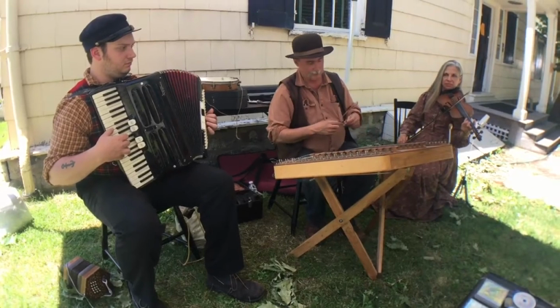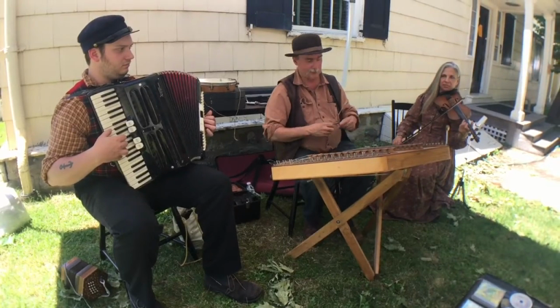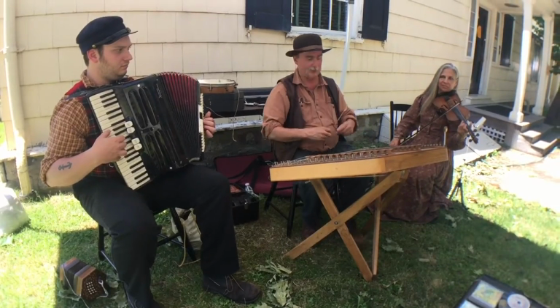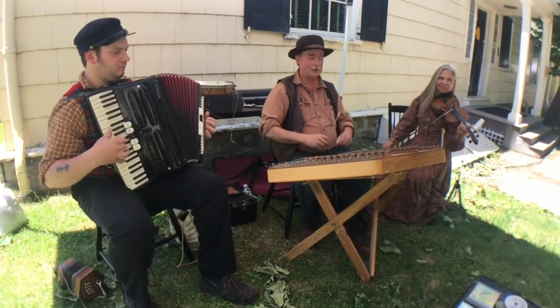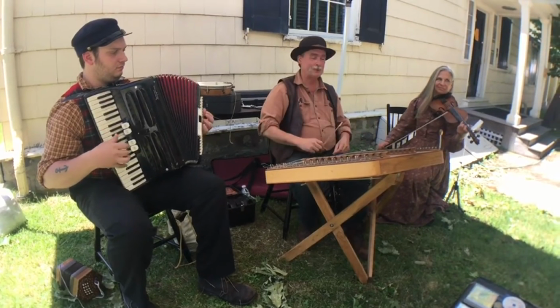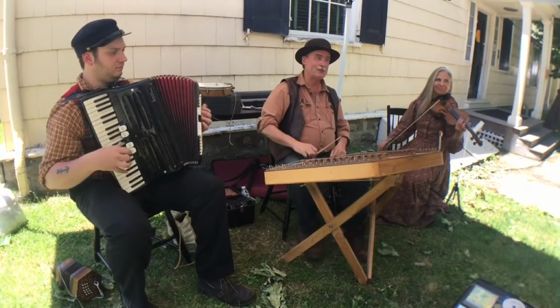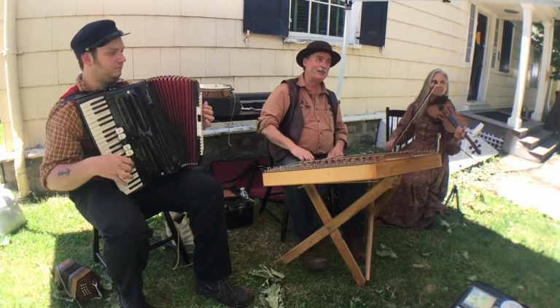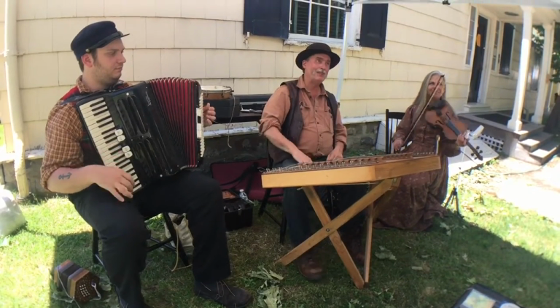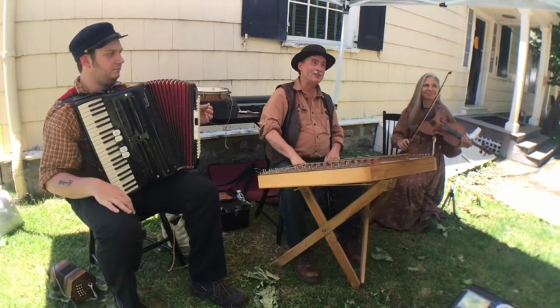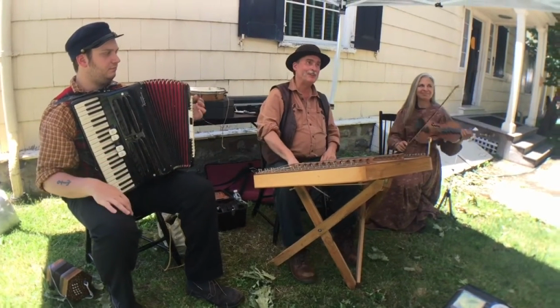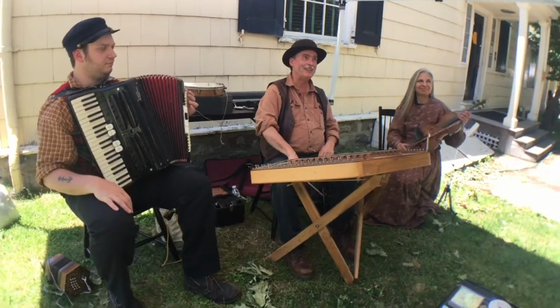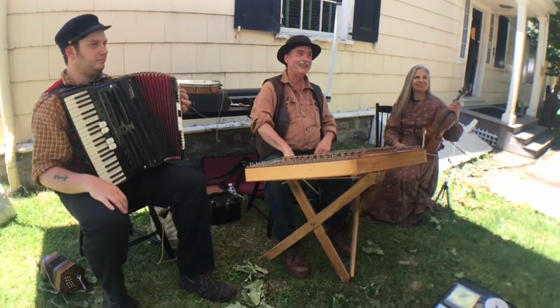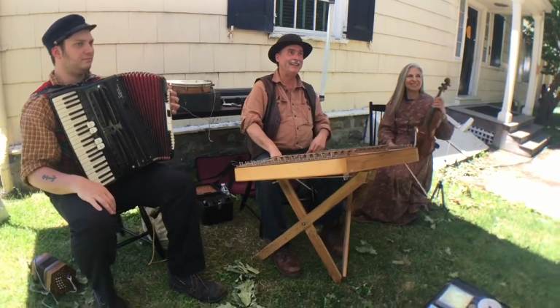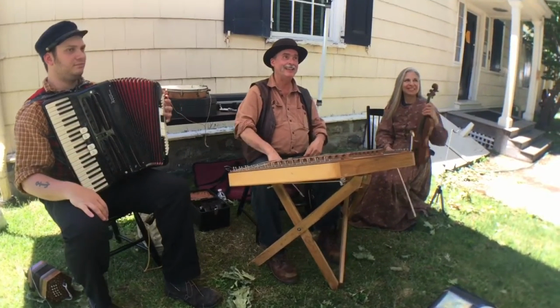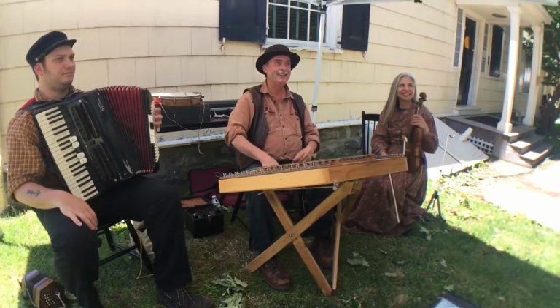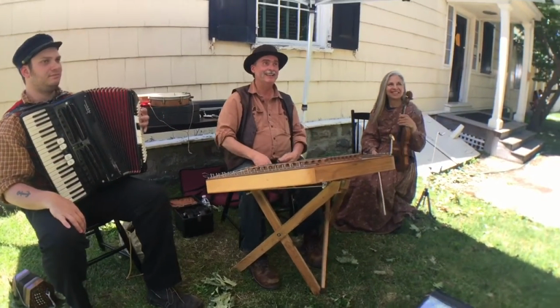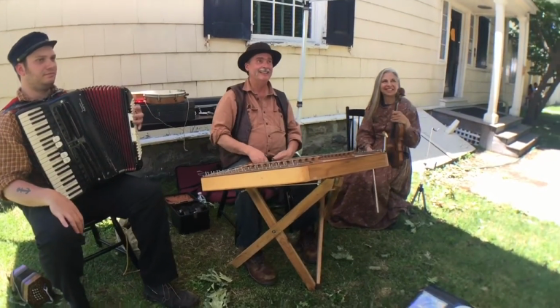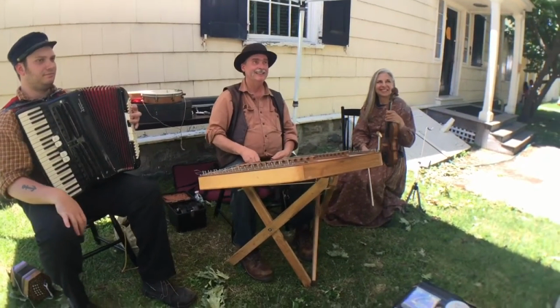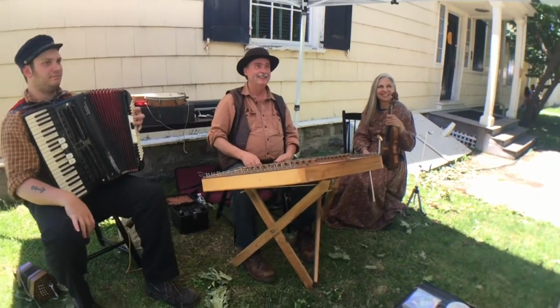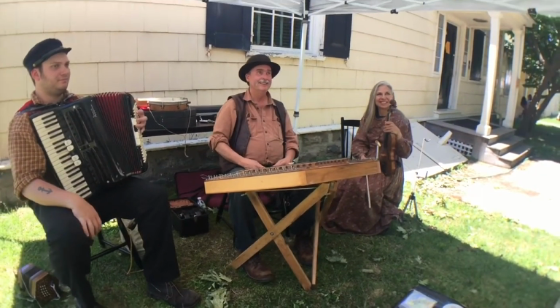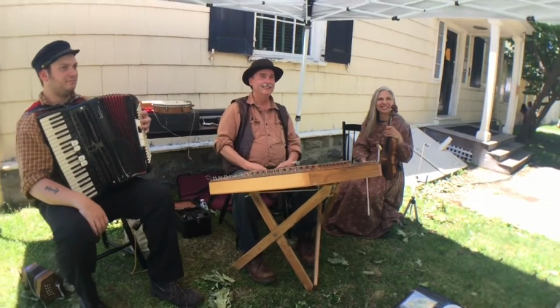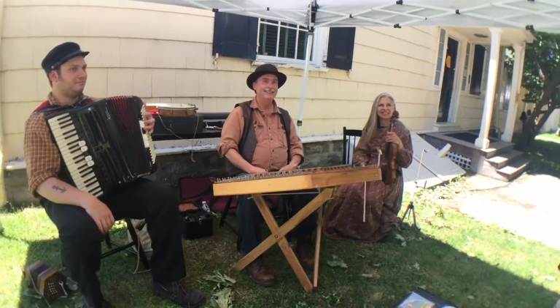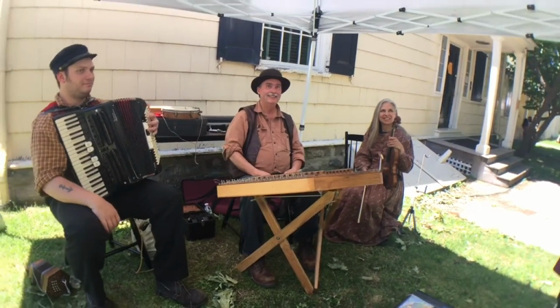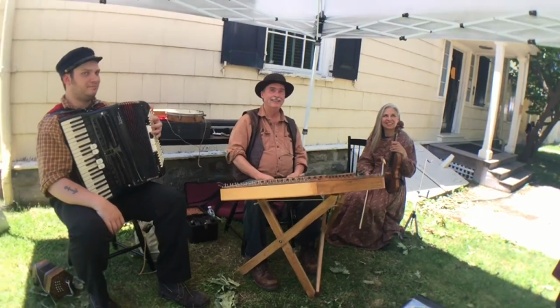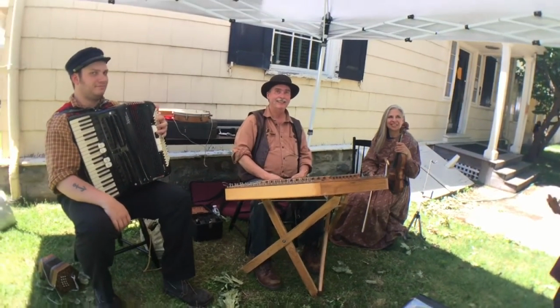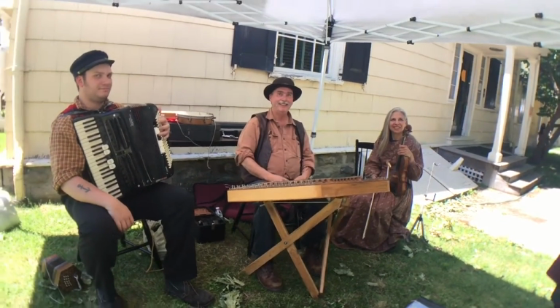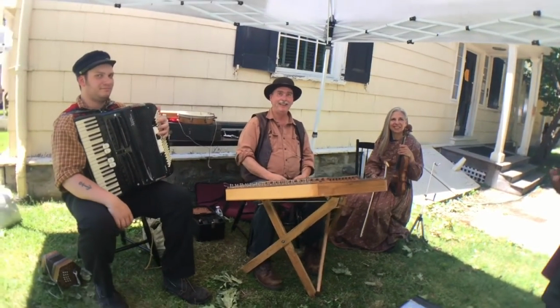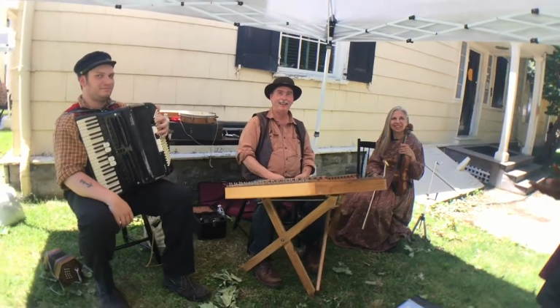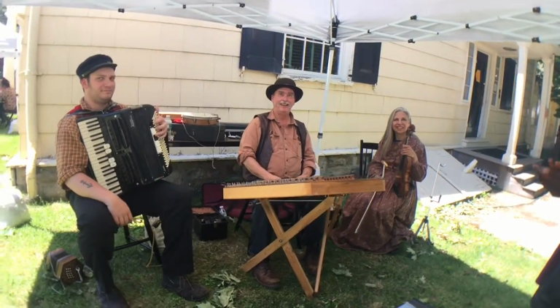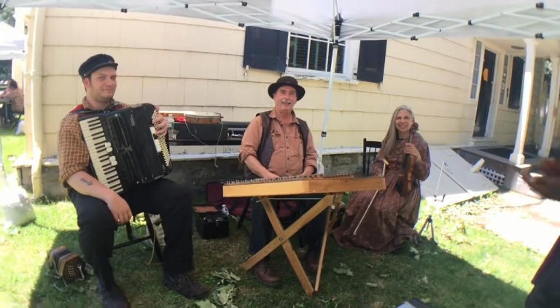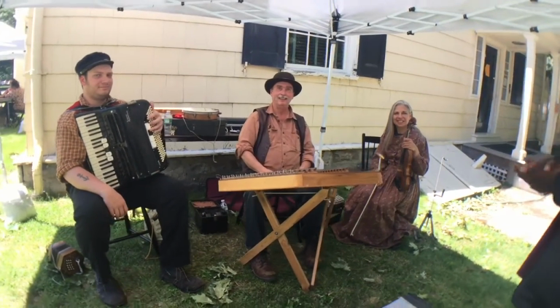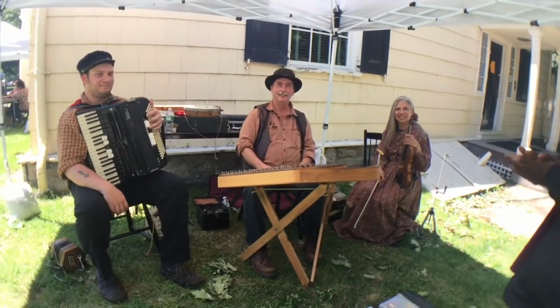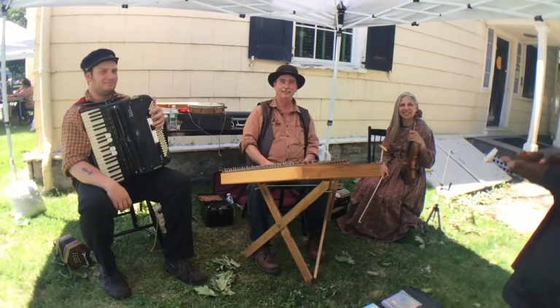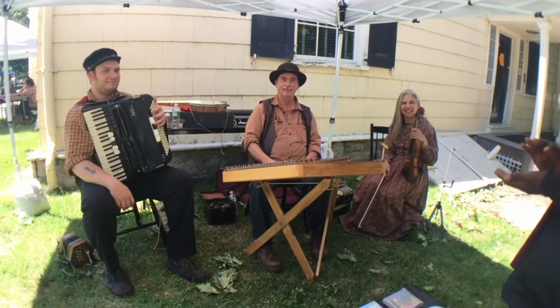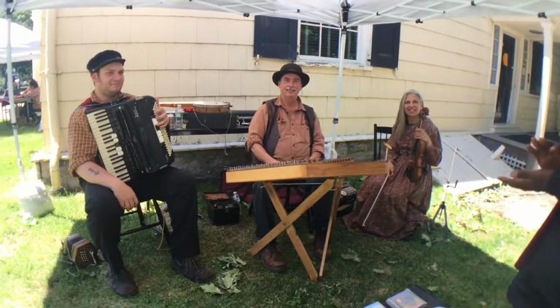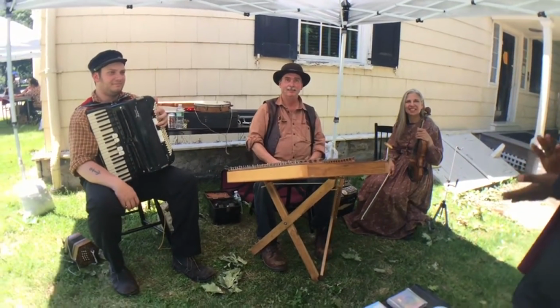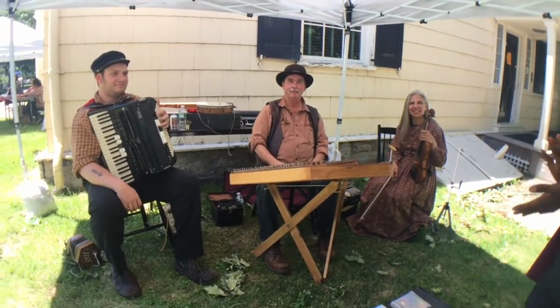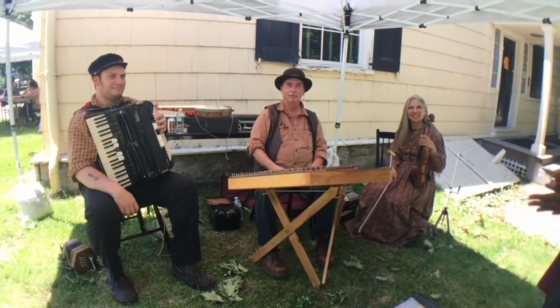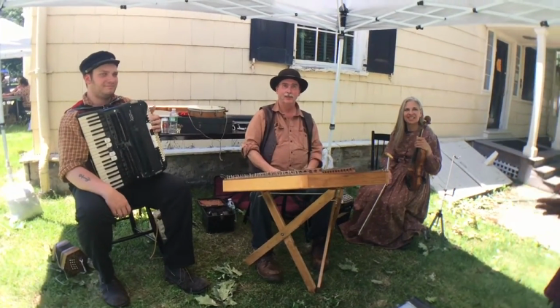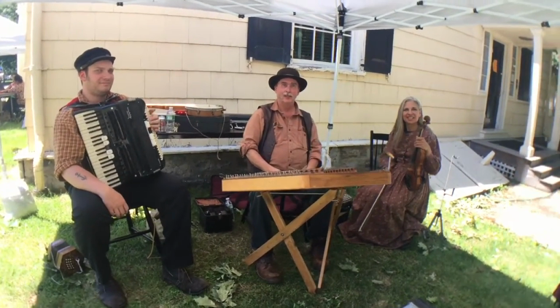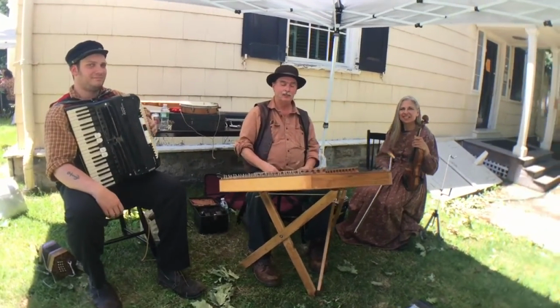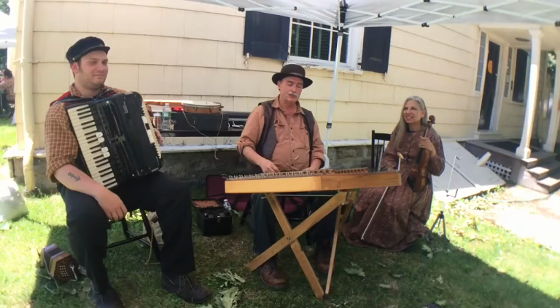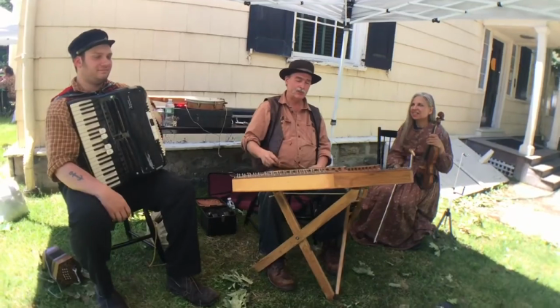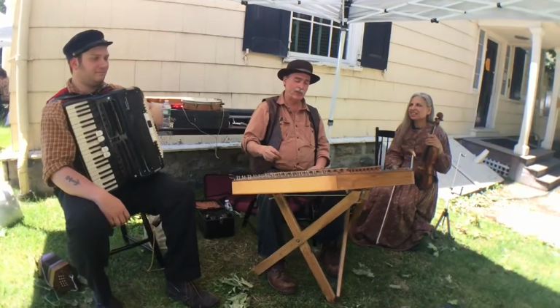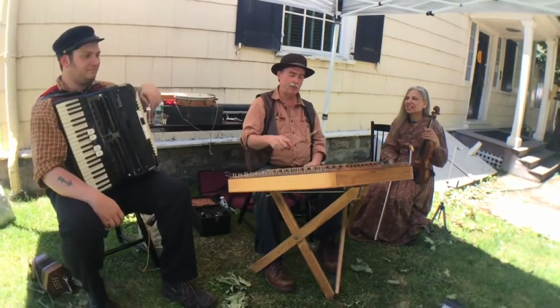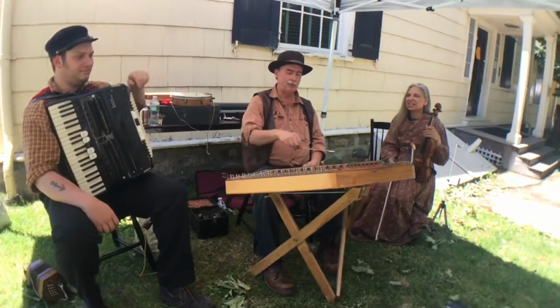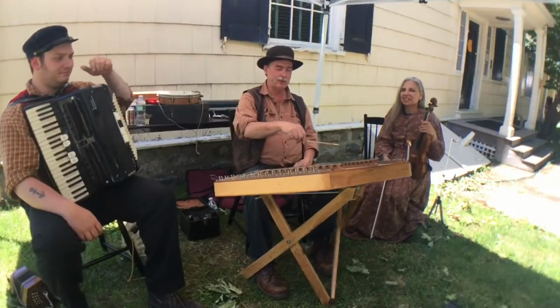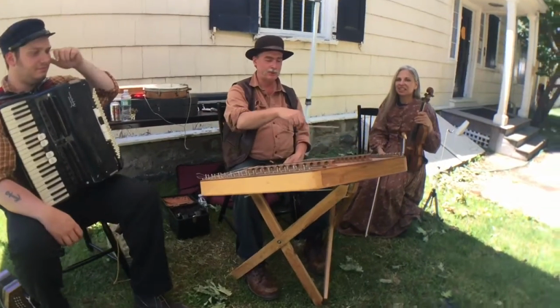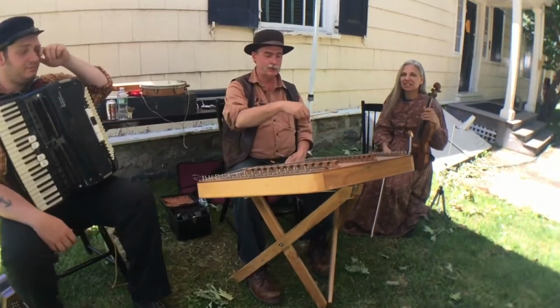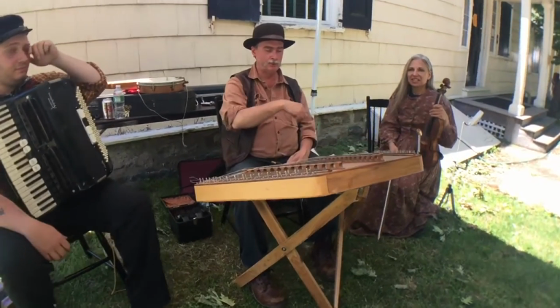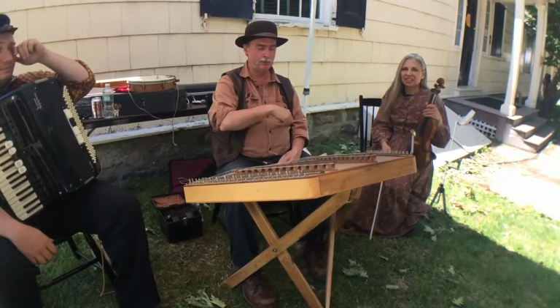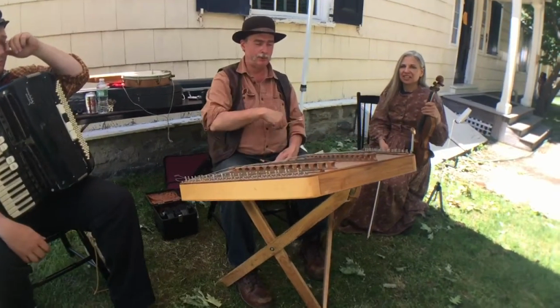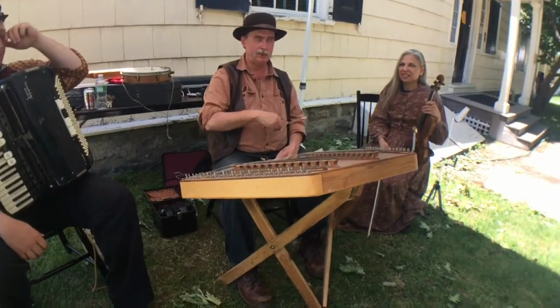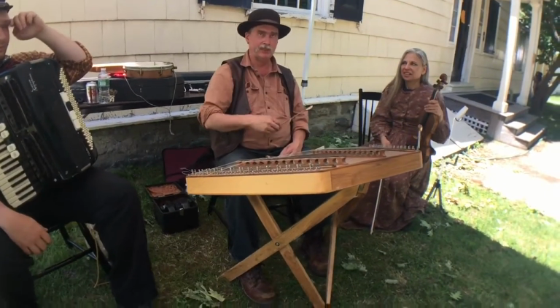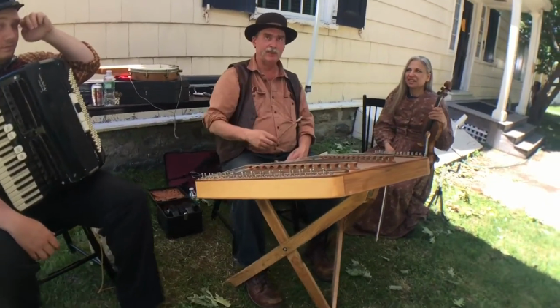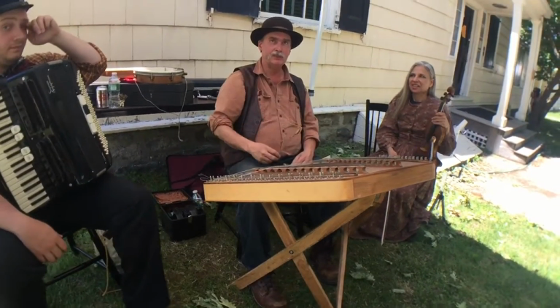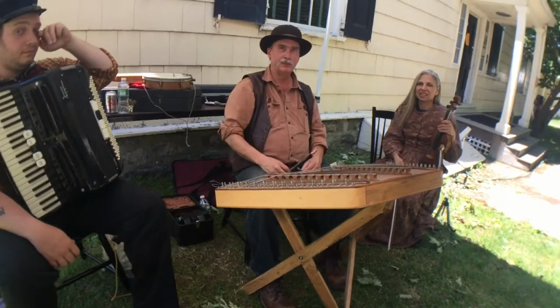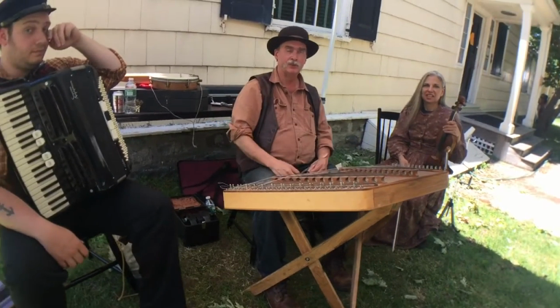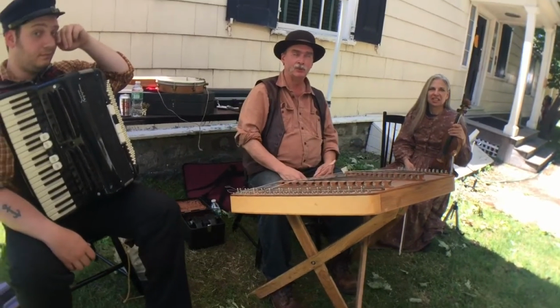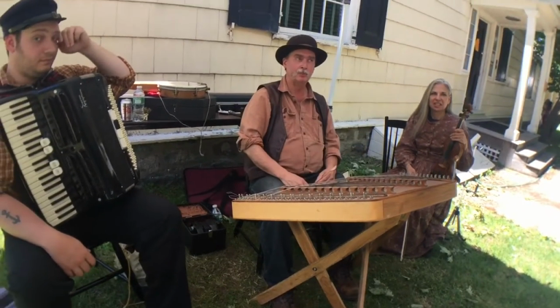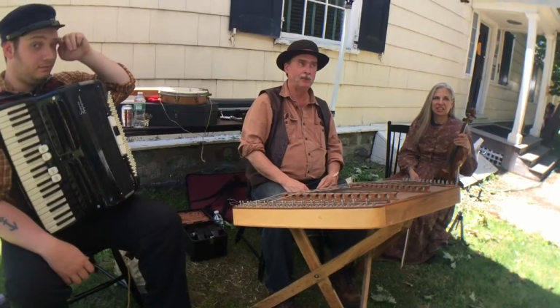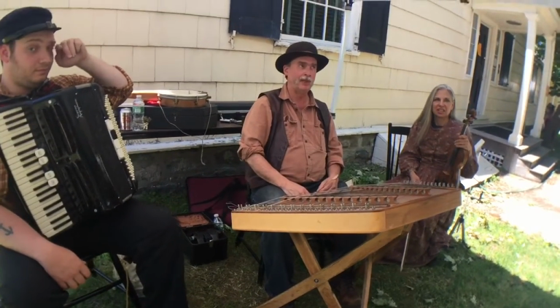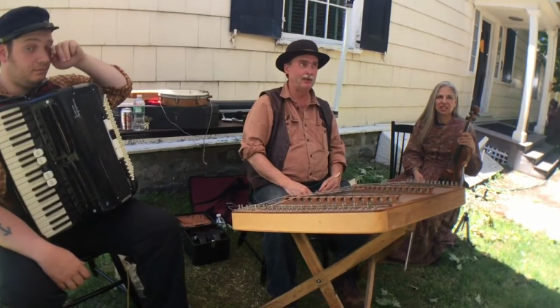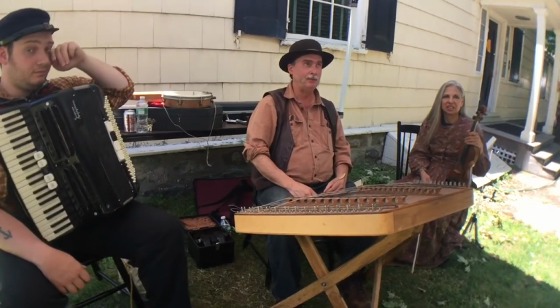That's what it sounds like. What's that called? This is a hammer dulcimer. It's the ancestor of the piano.